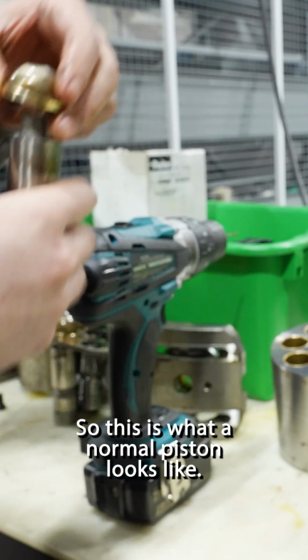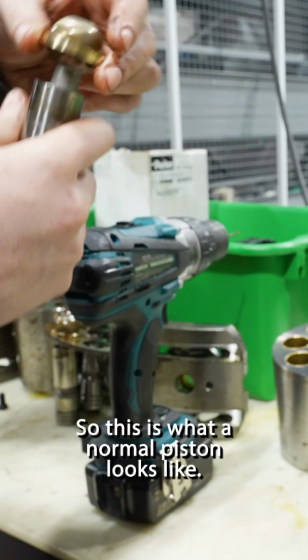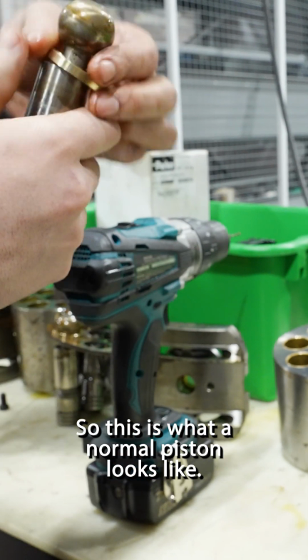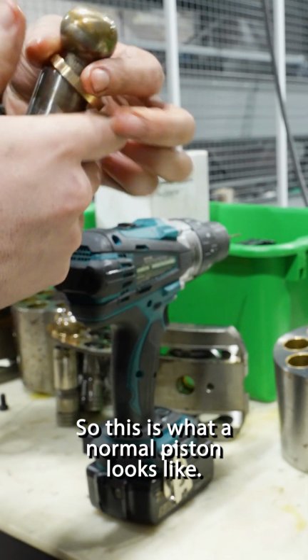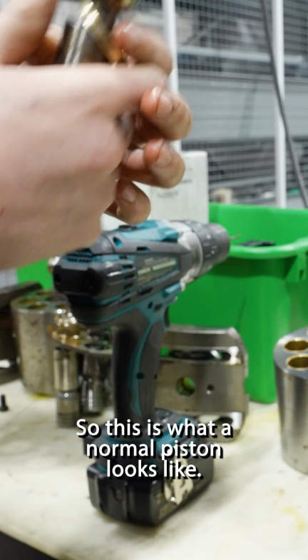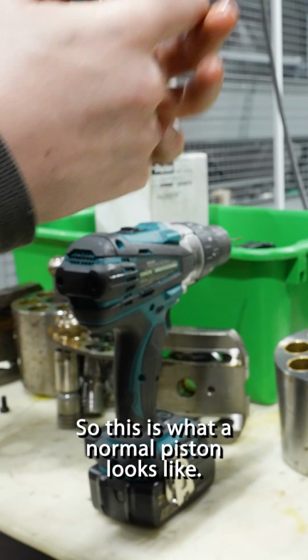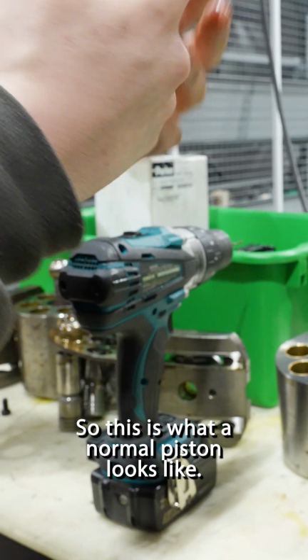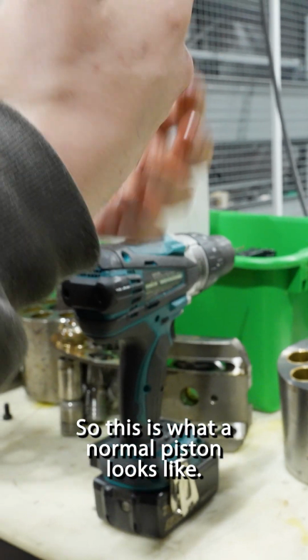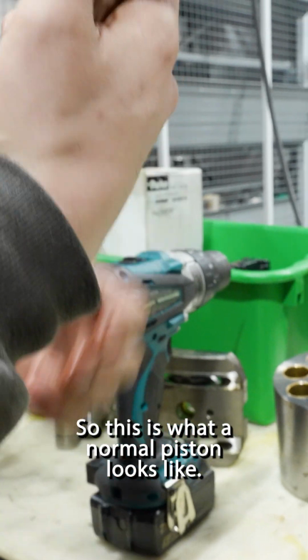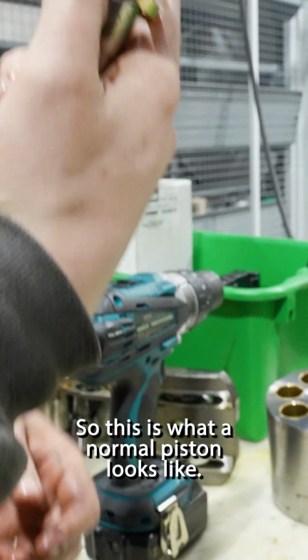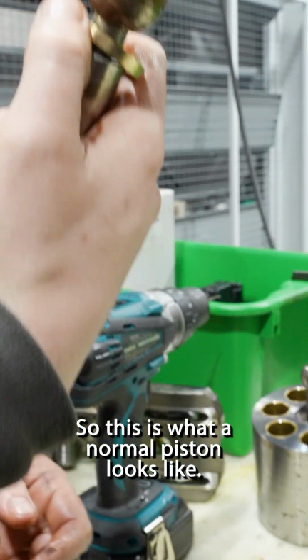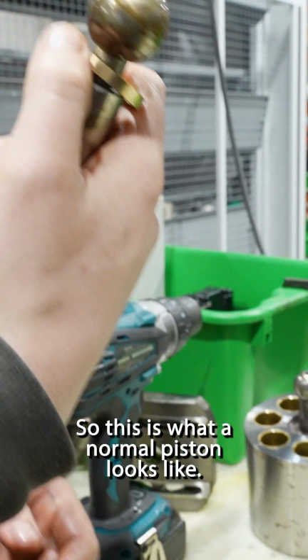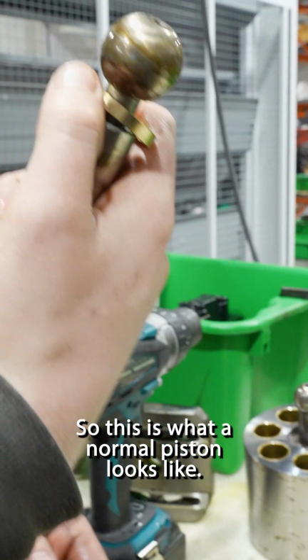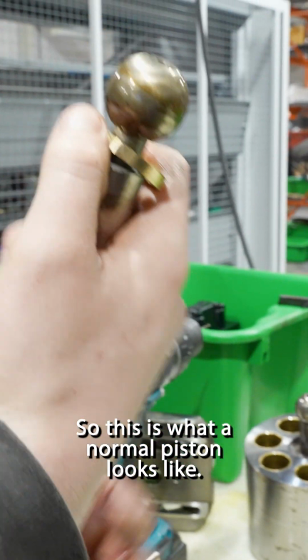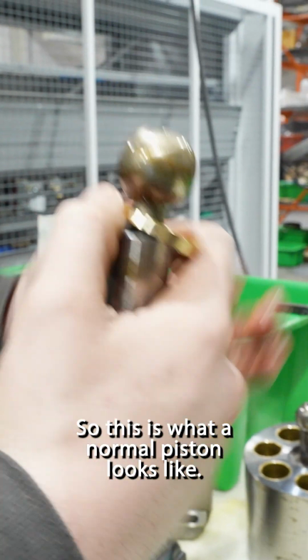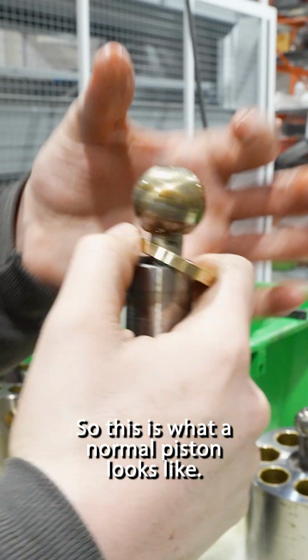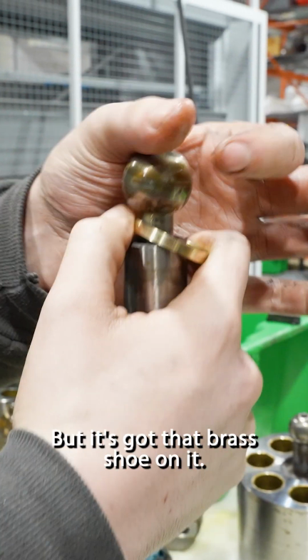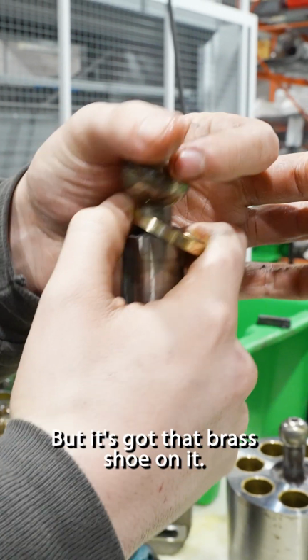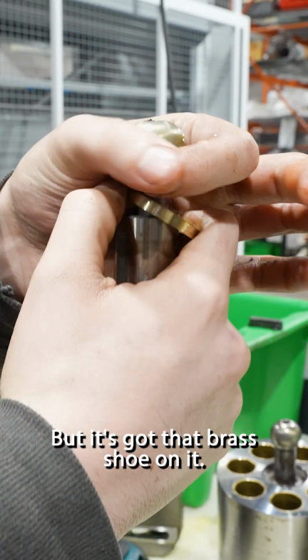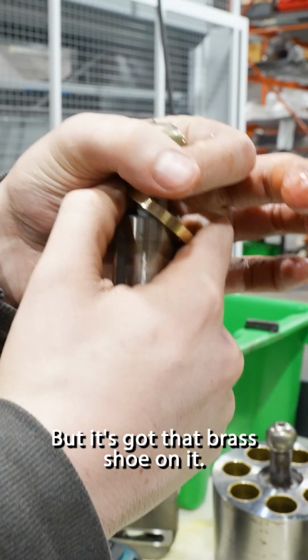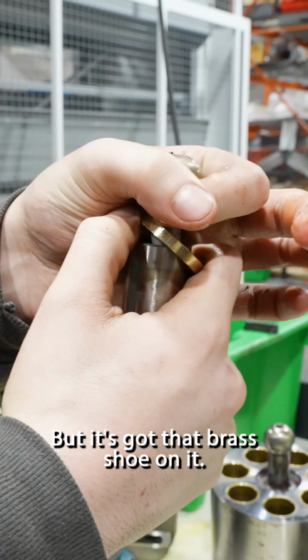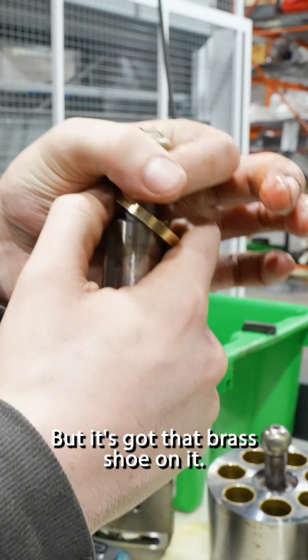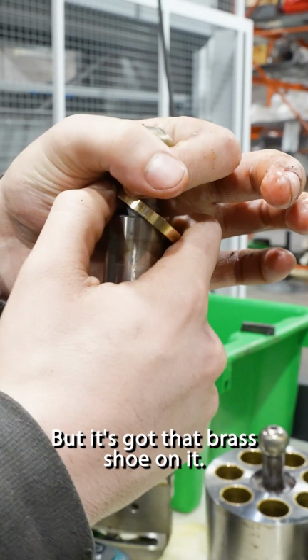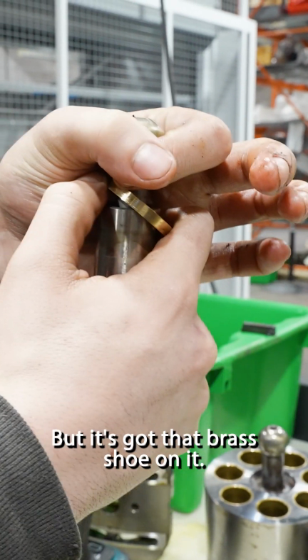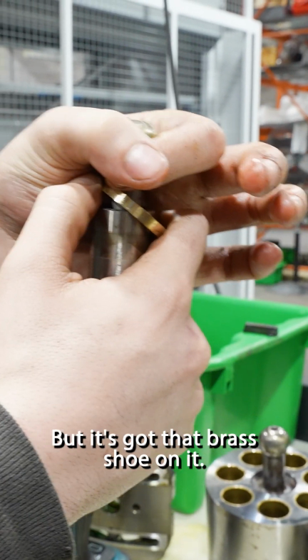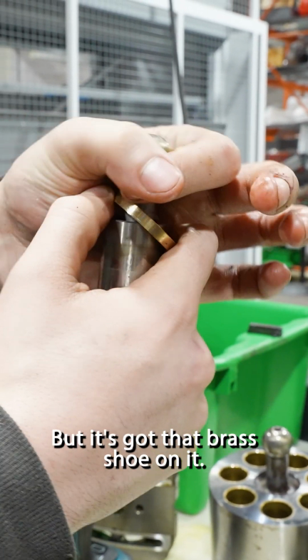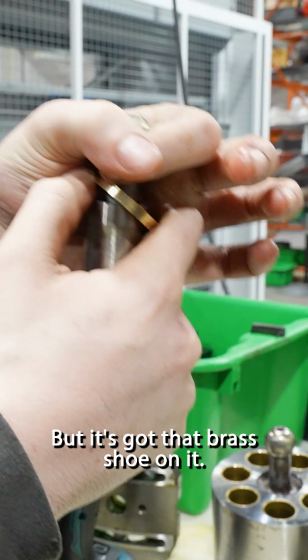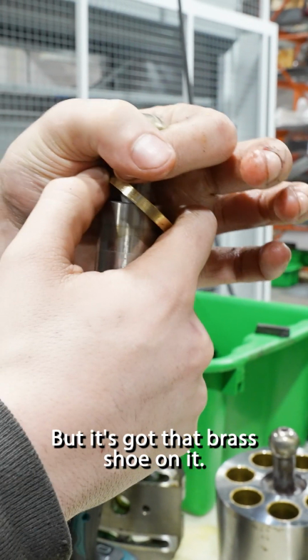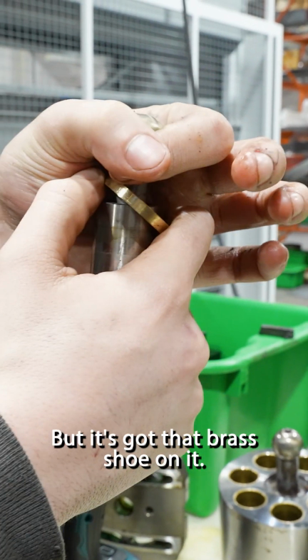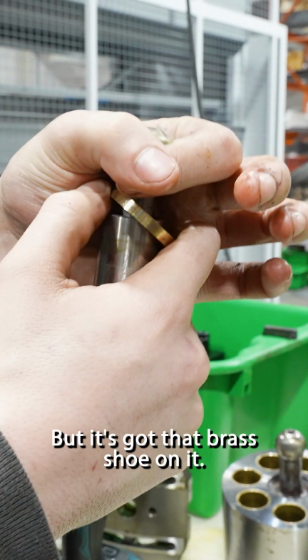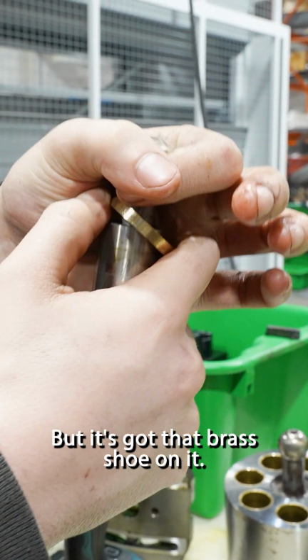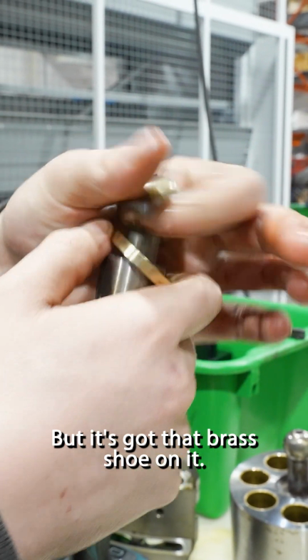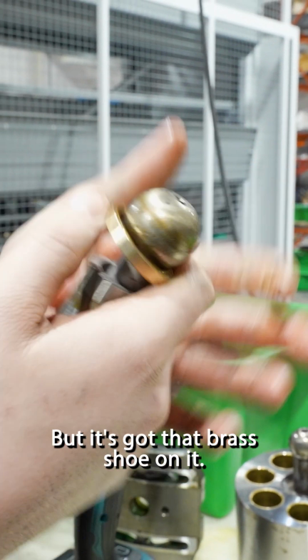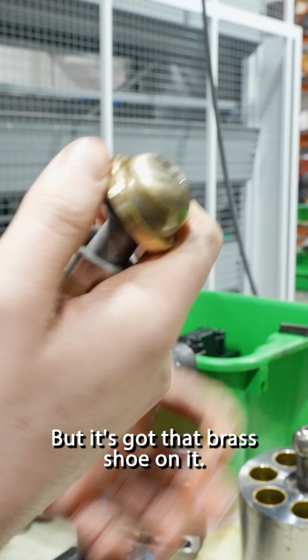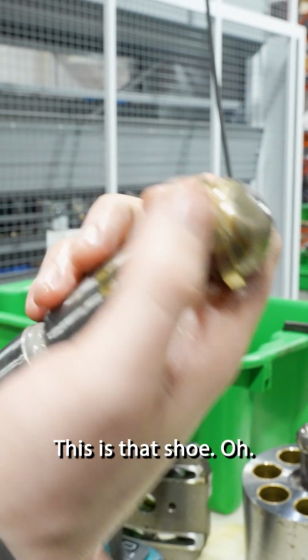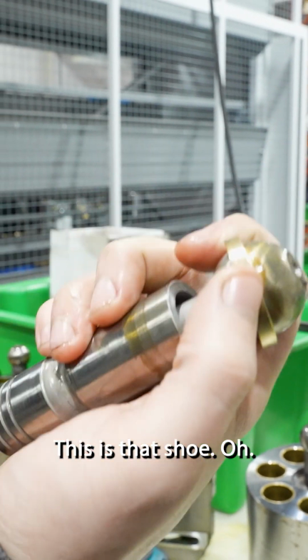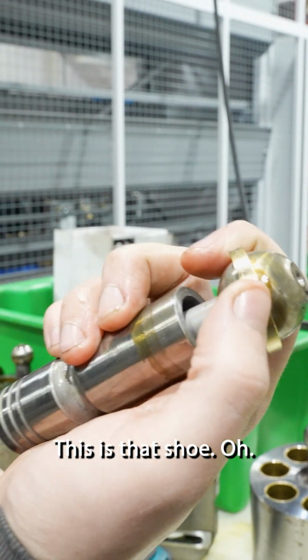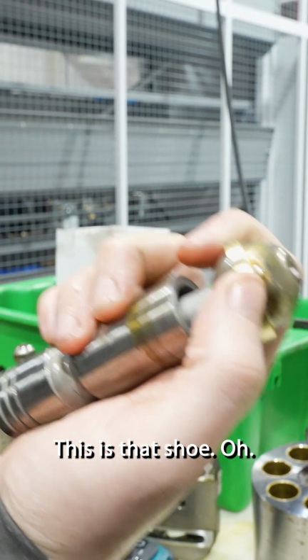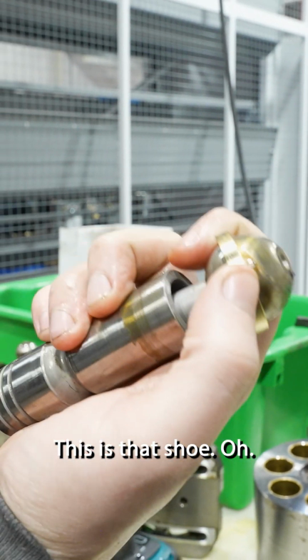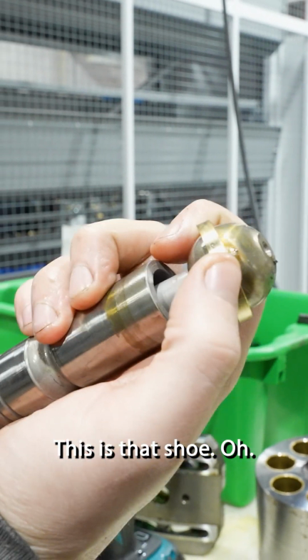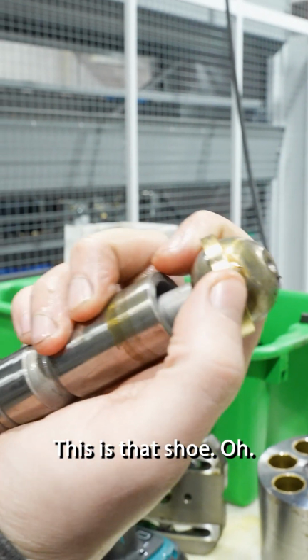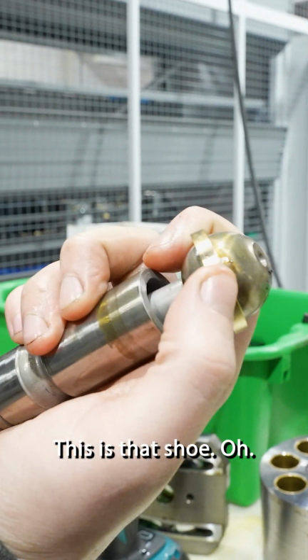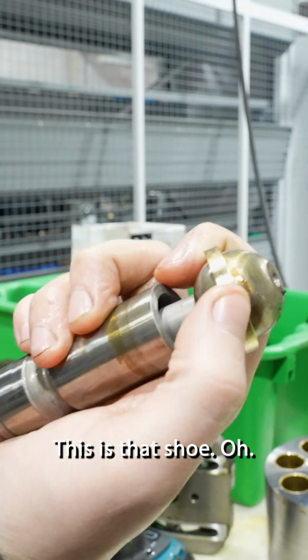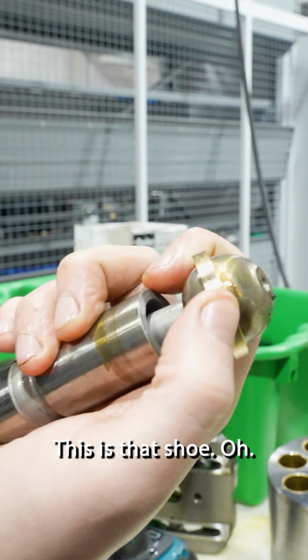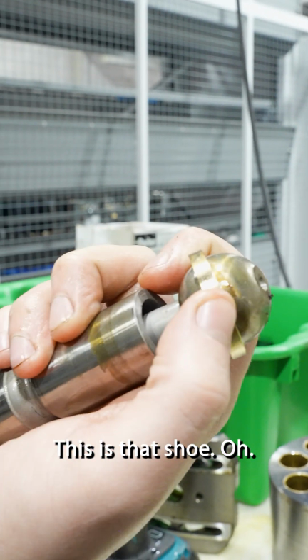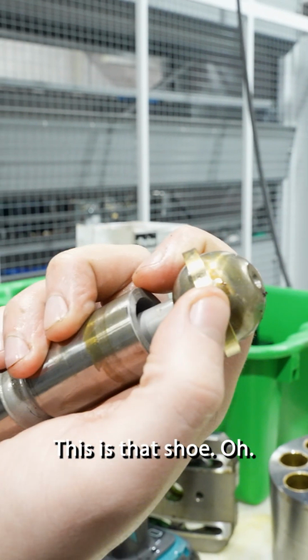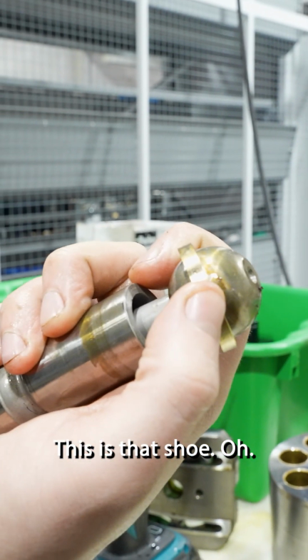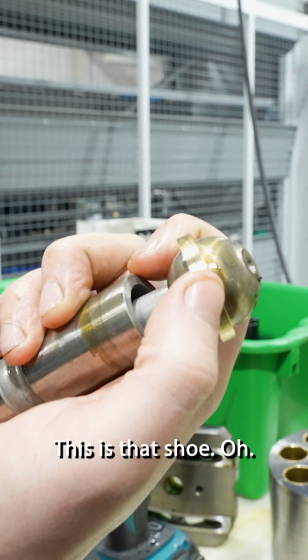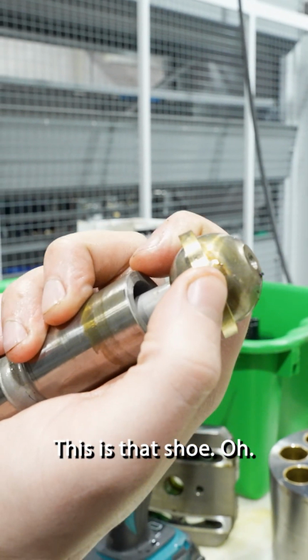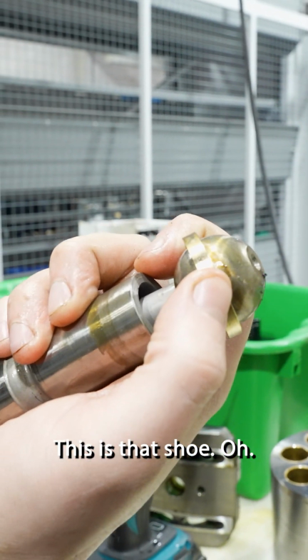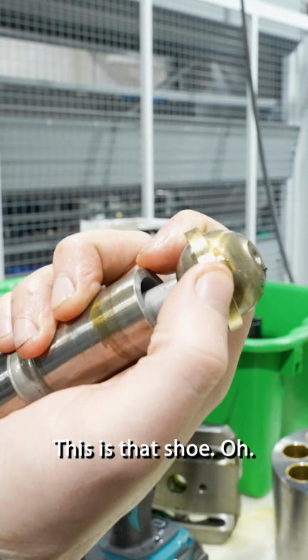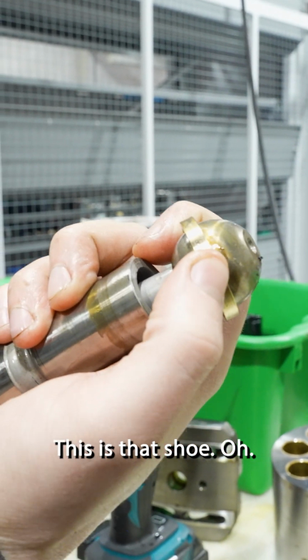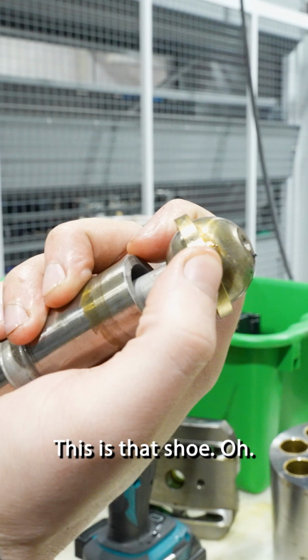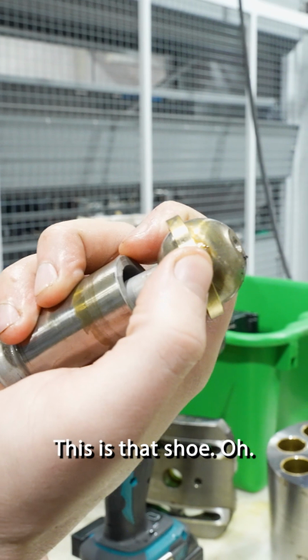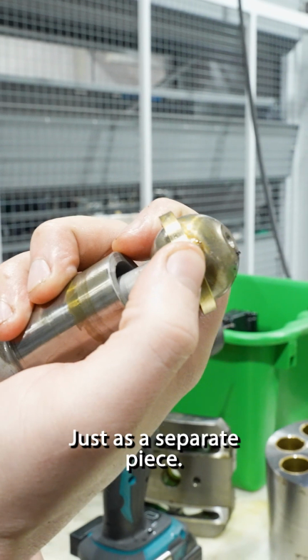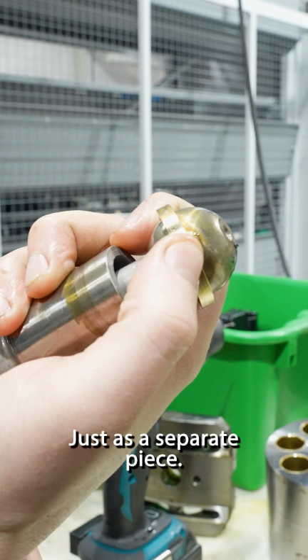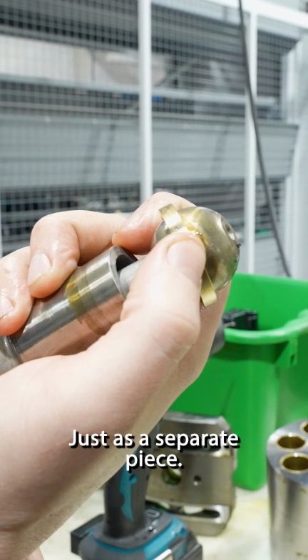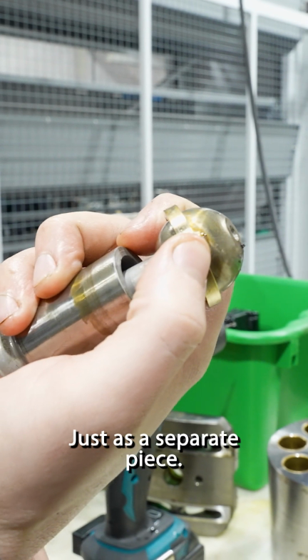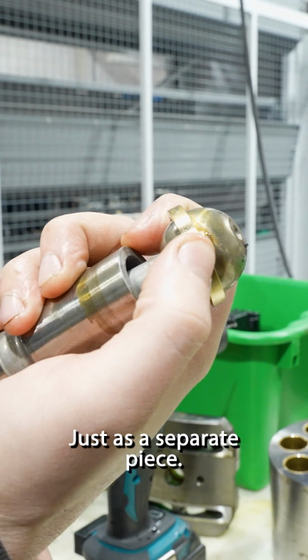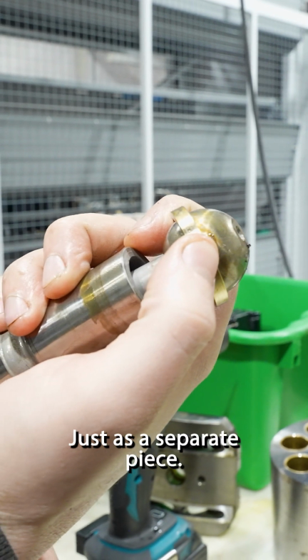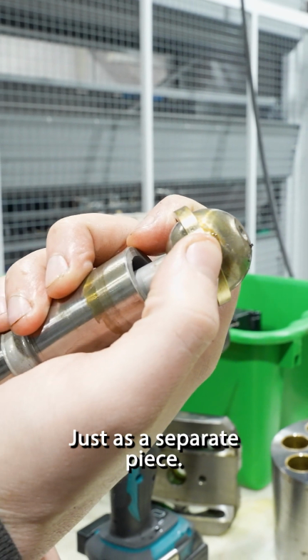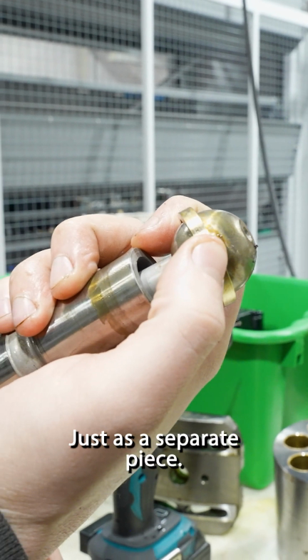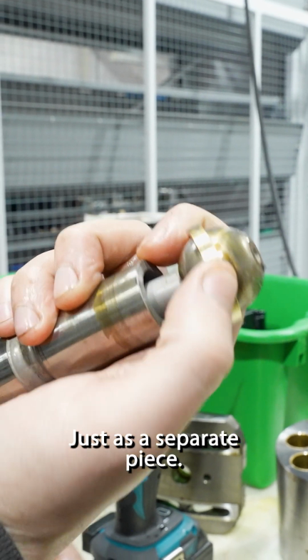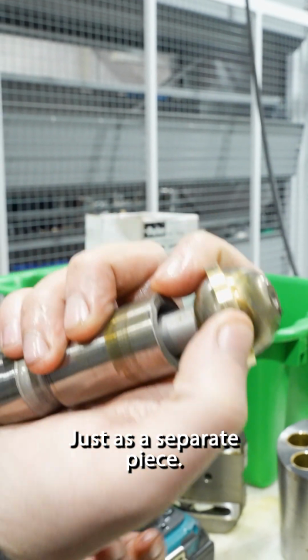So this is what a normal piston looks like, and it's got that brass shoe on it. This is that shoe — just as a separate piece.